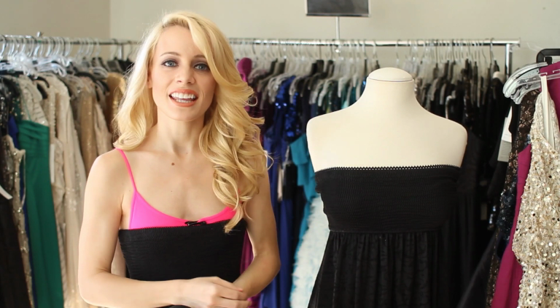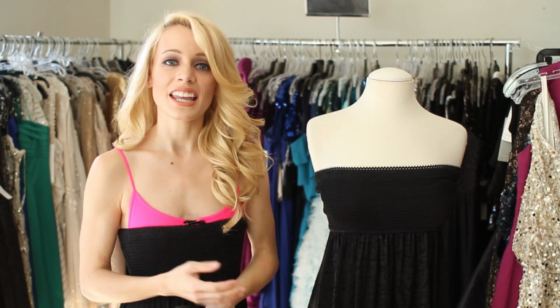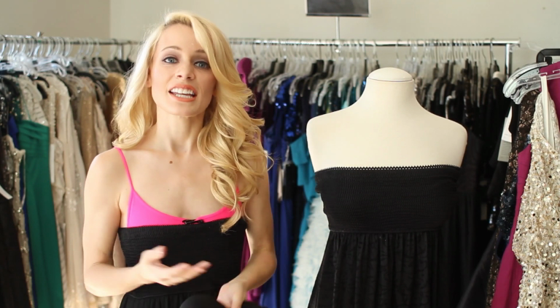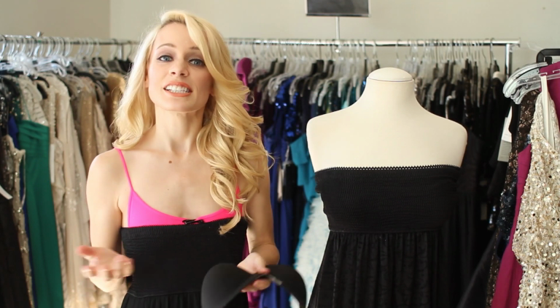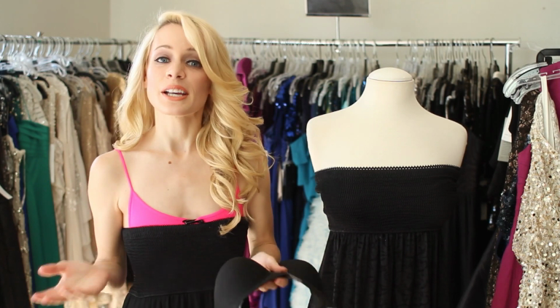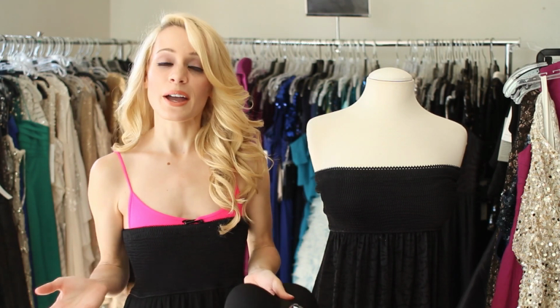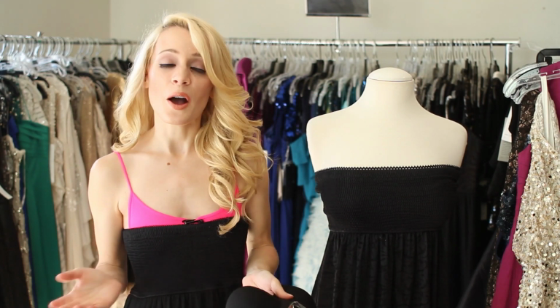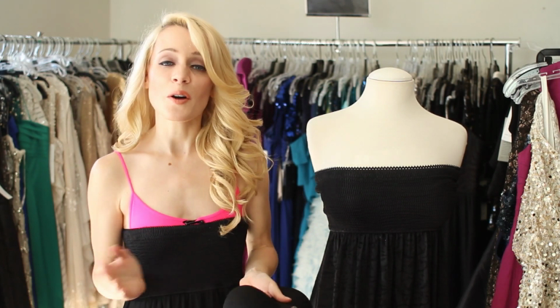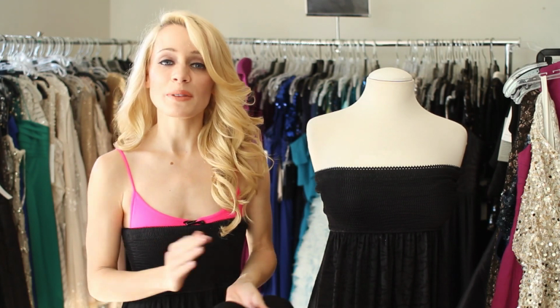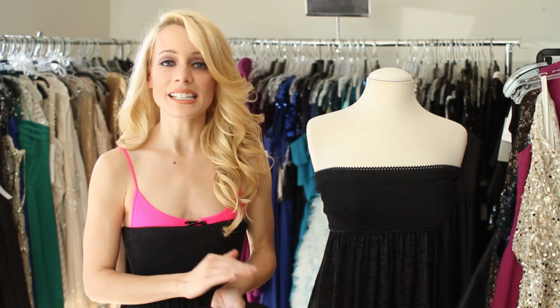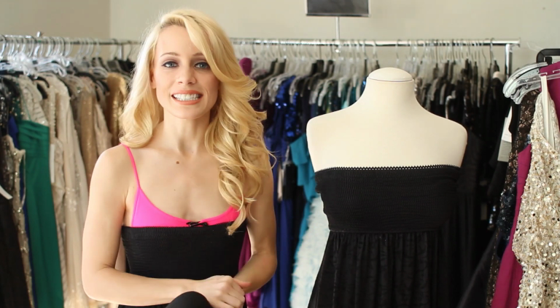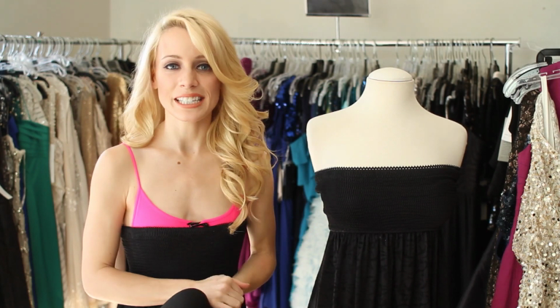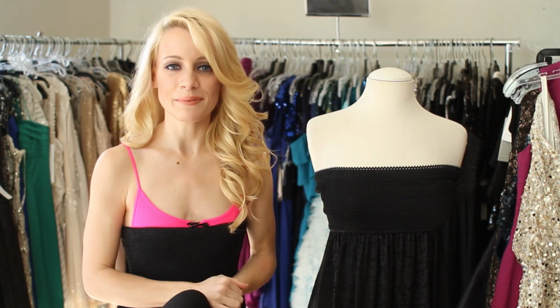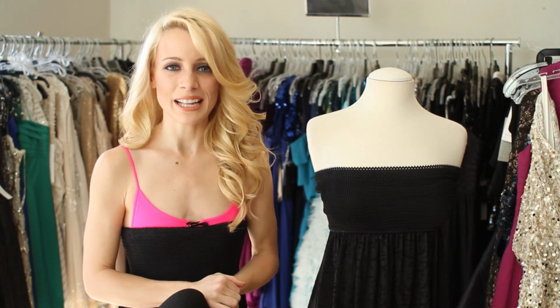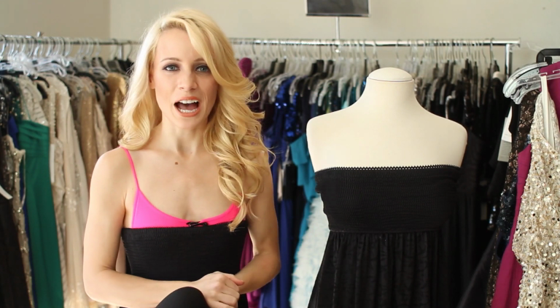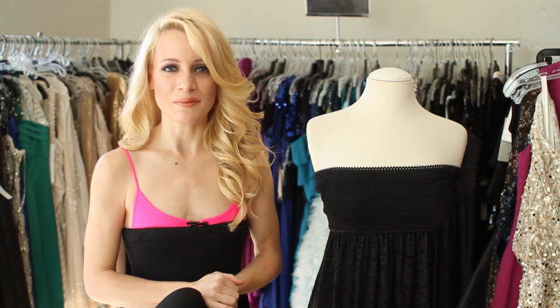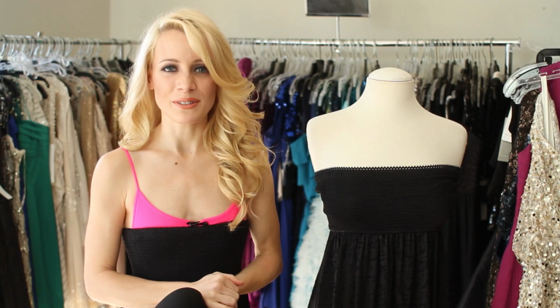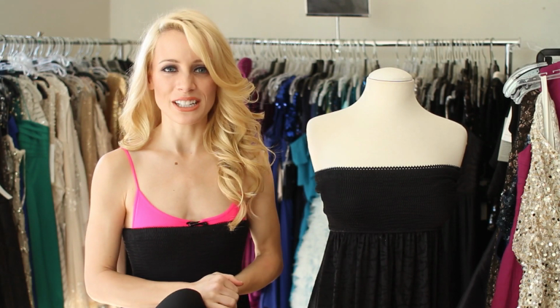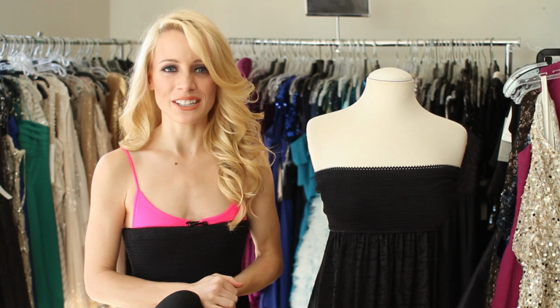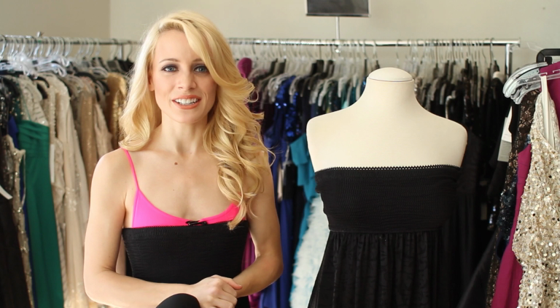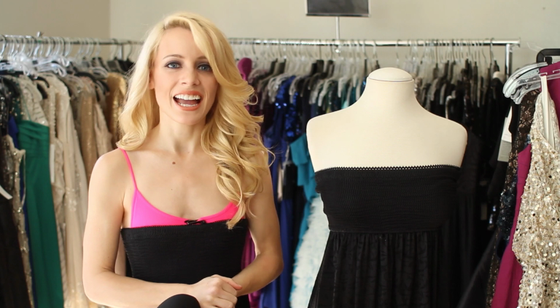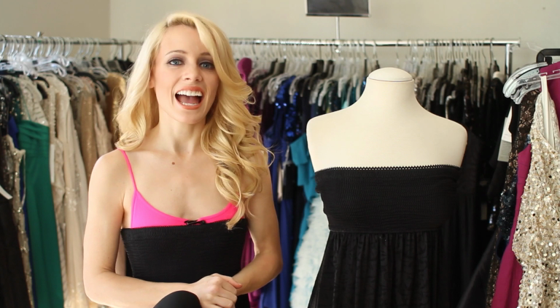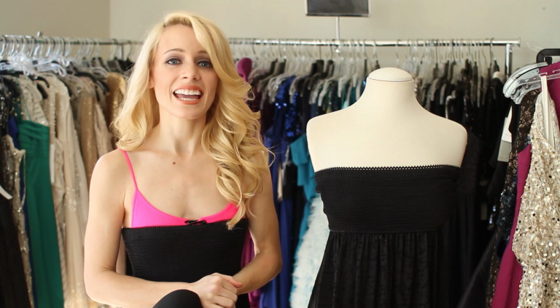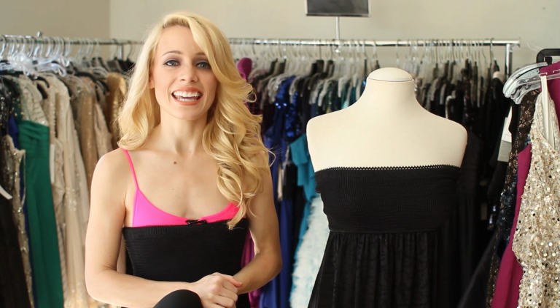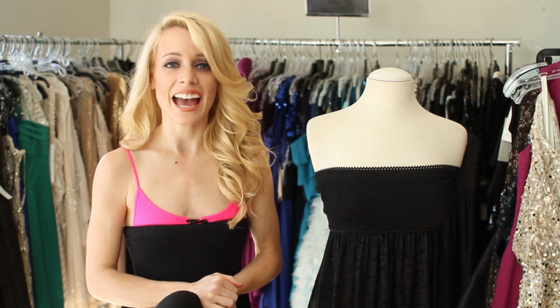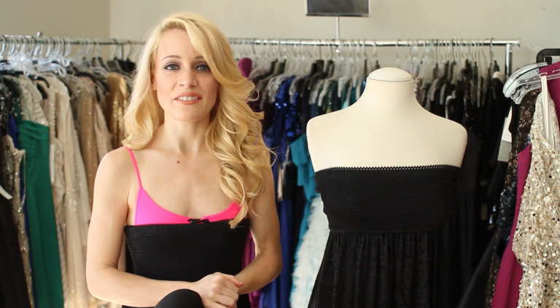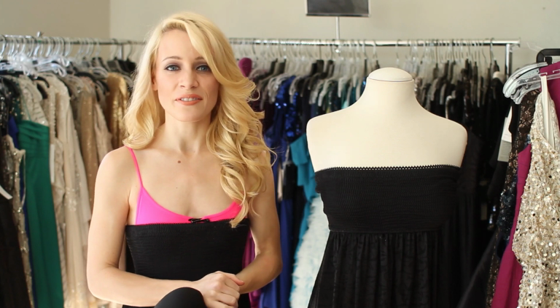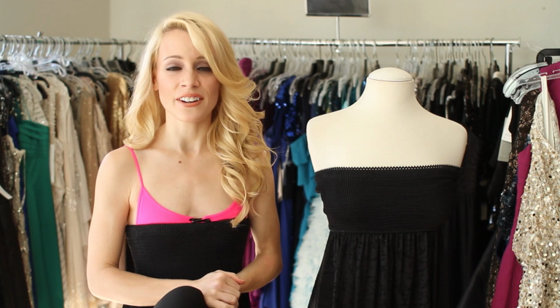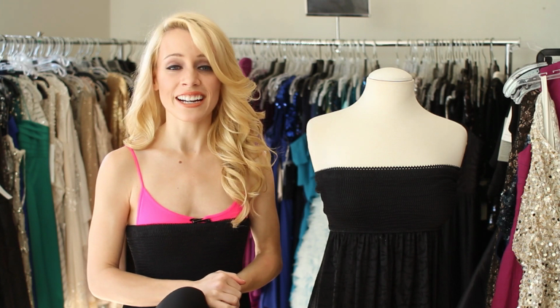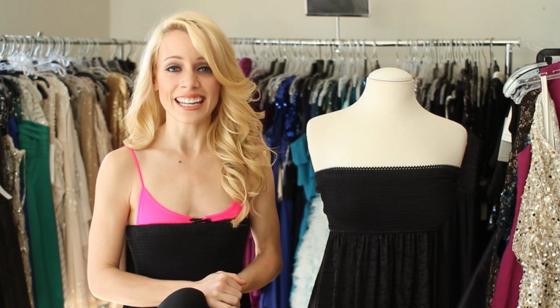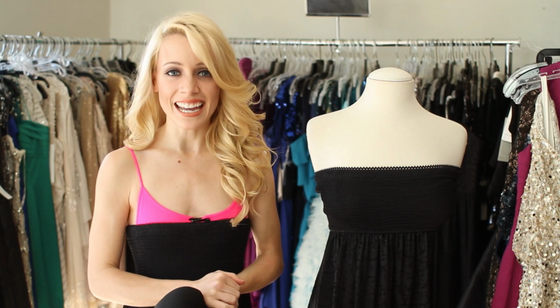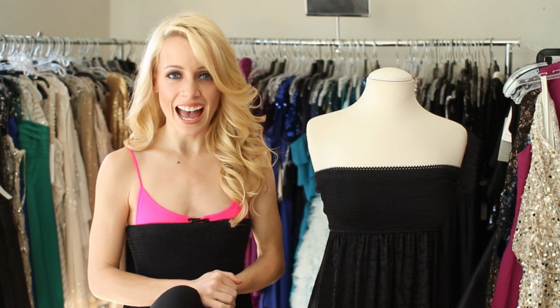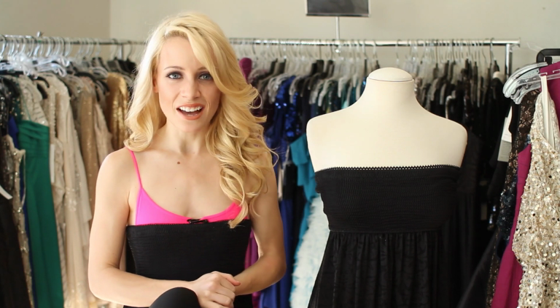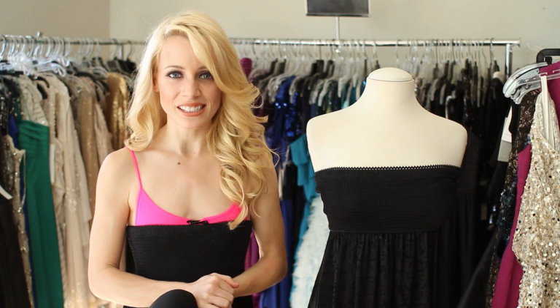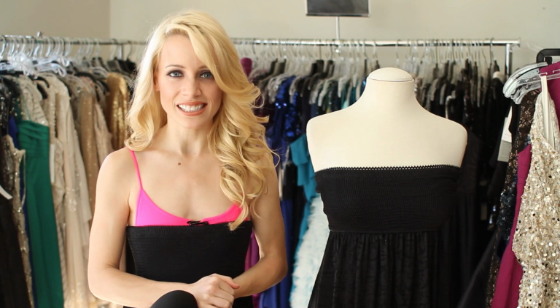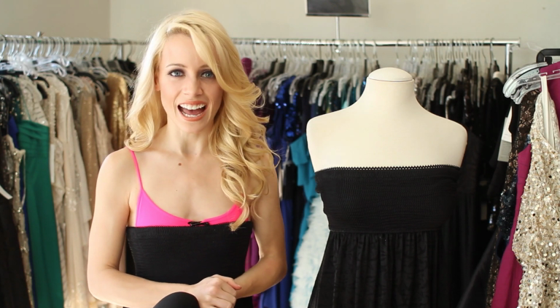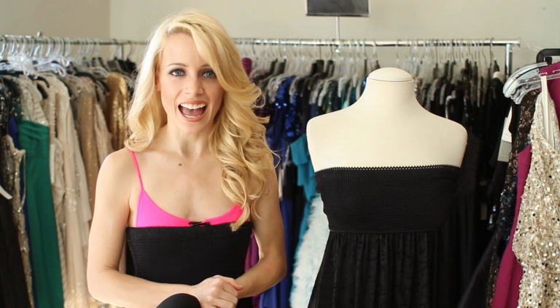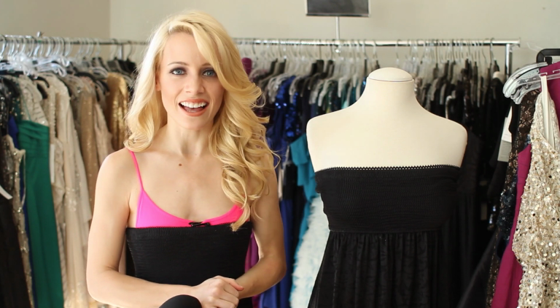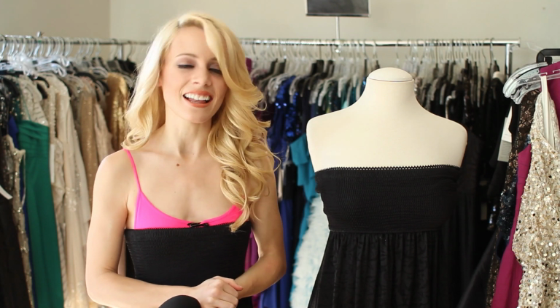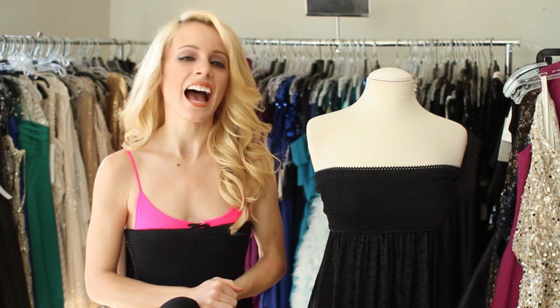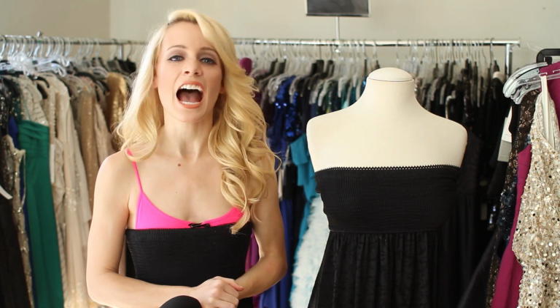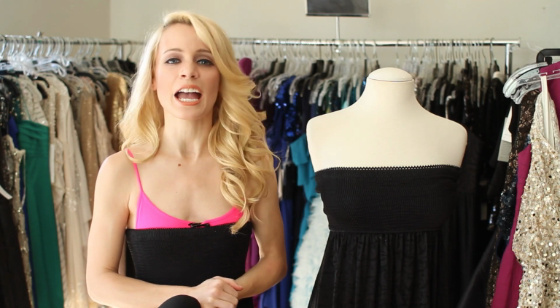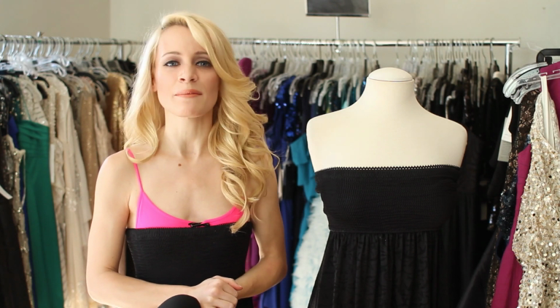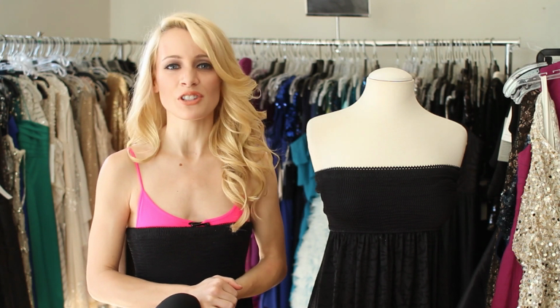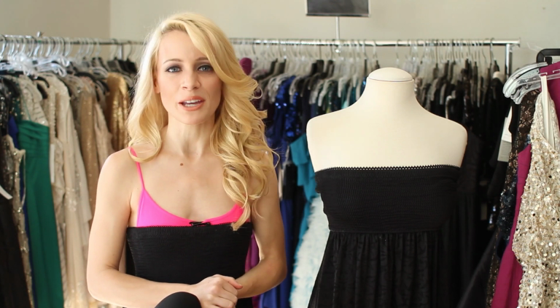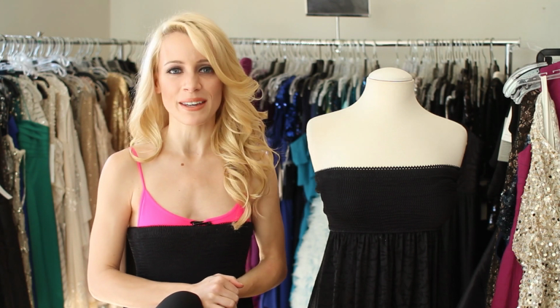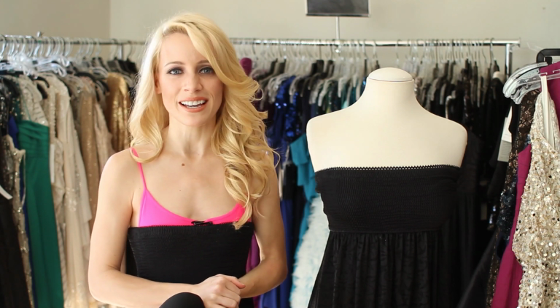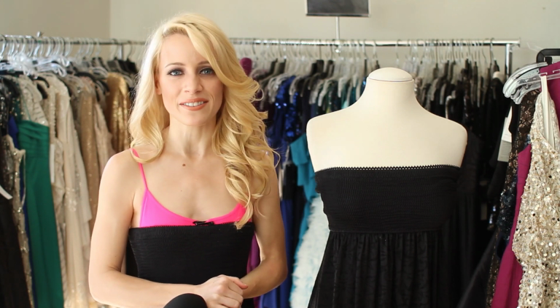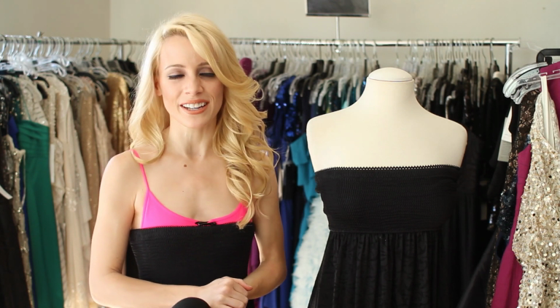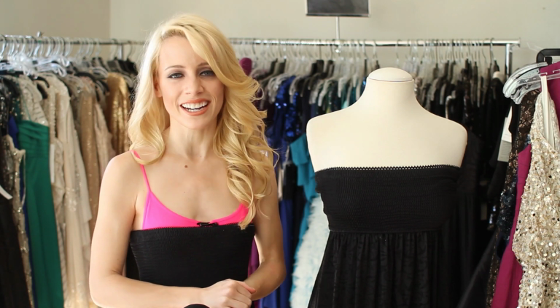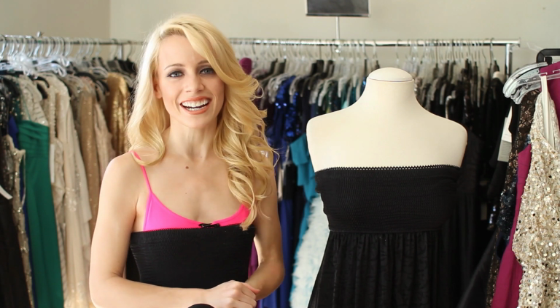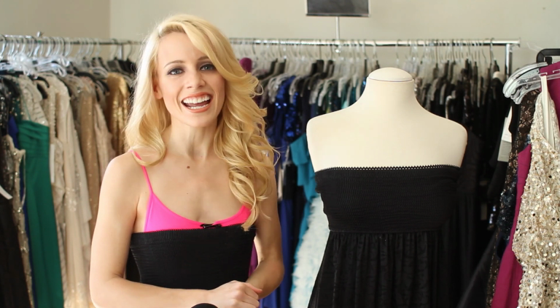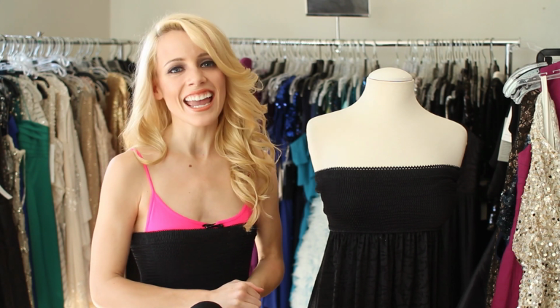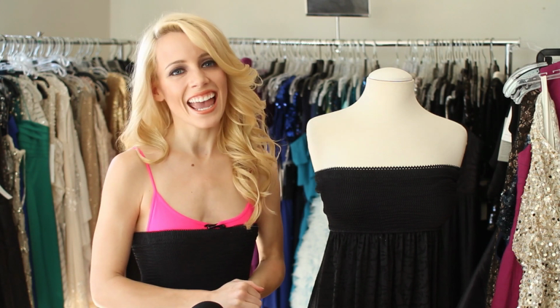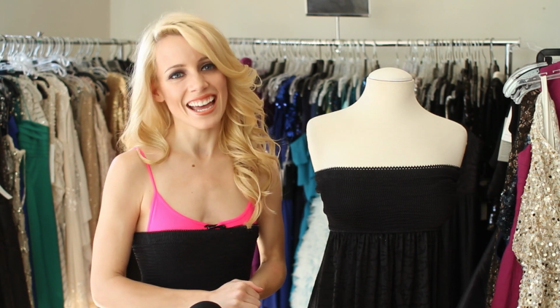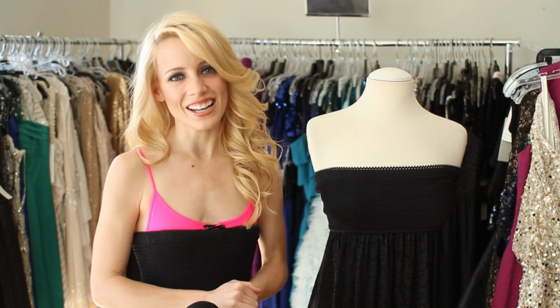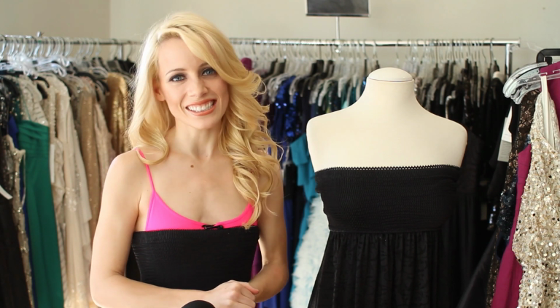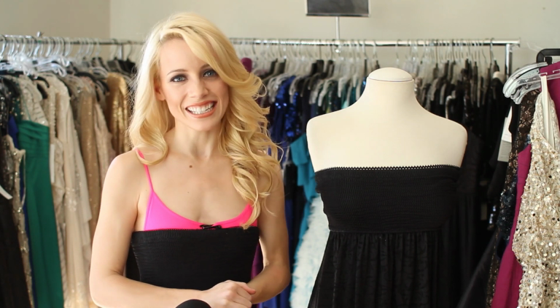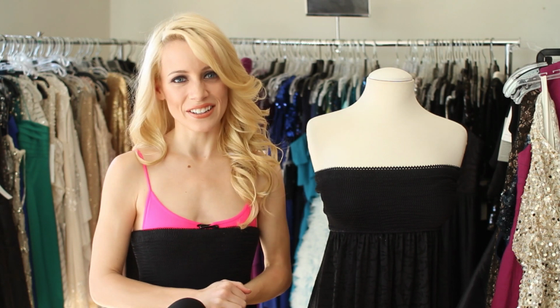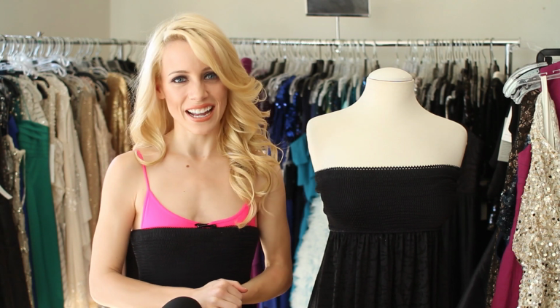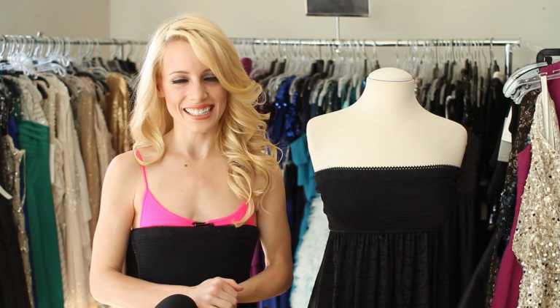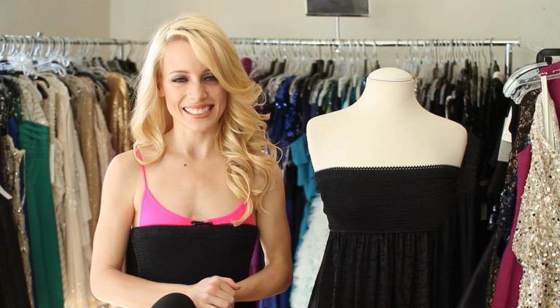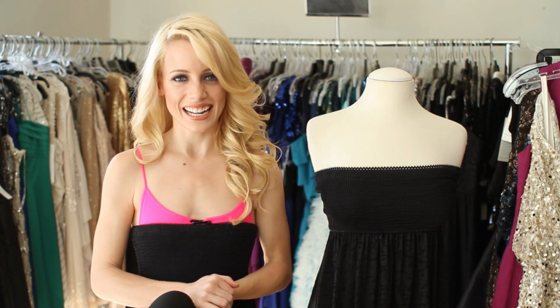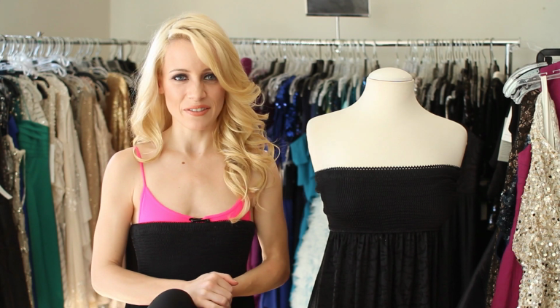So I hope these tips helped you. Again, for eHouseStyle, I'm Jamie Hilfiger and I'll see you next time.